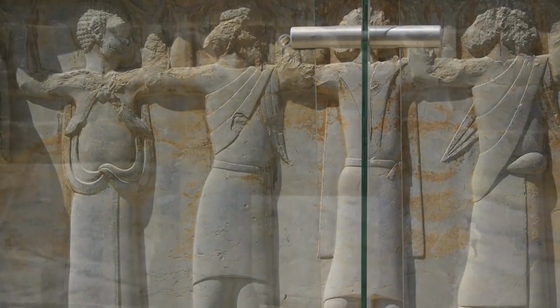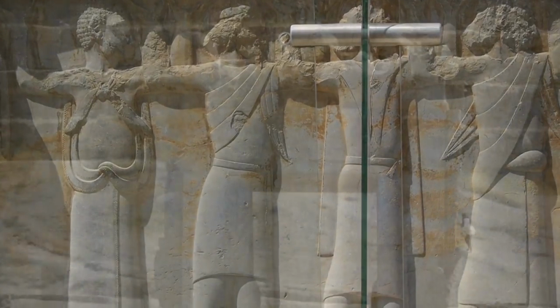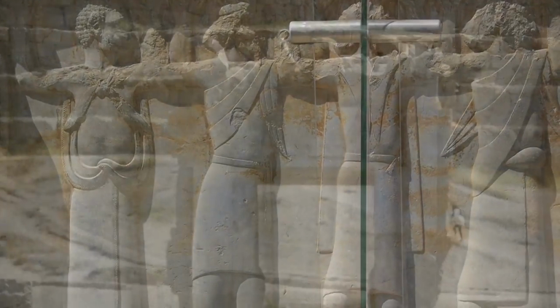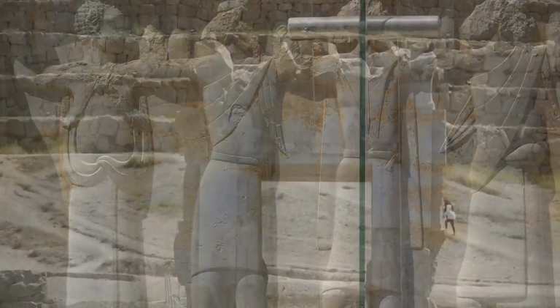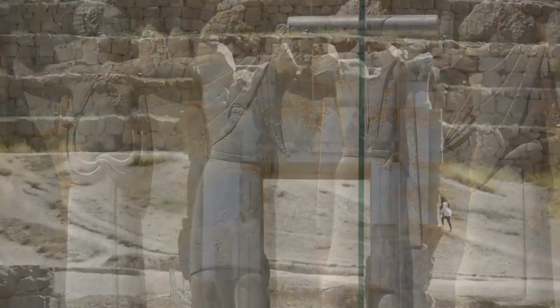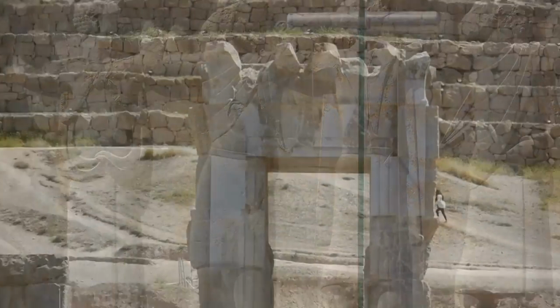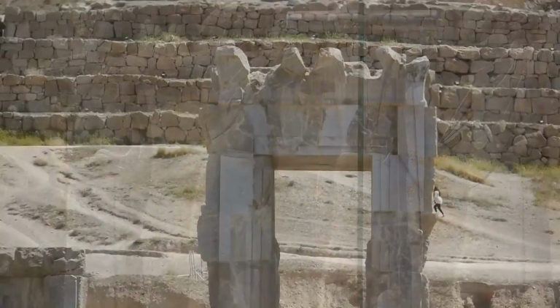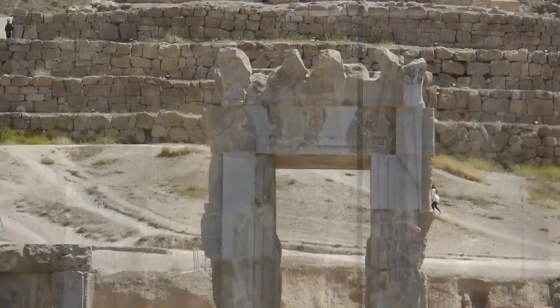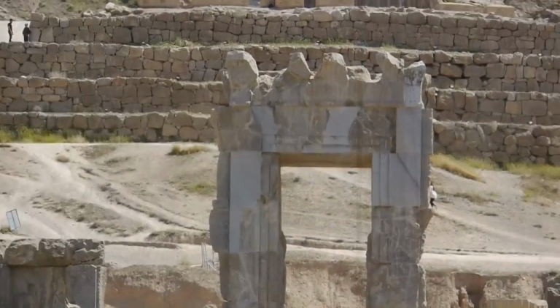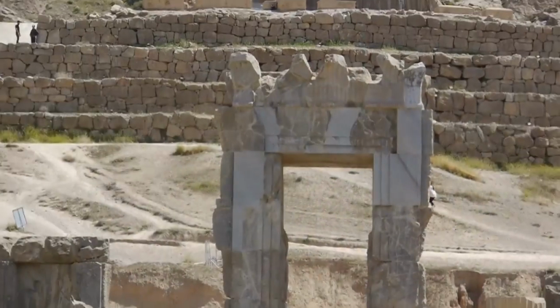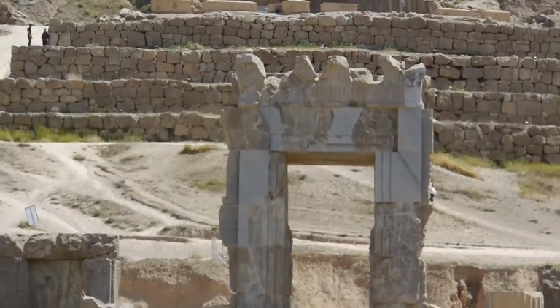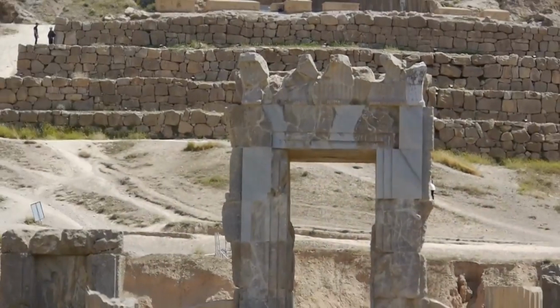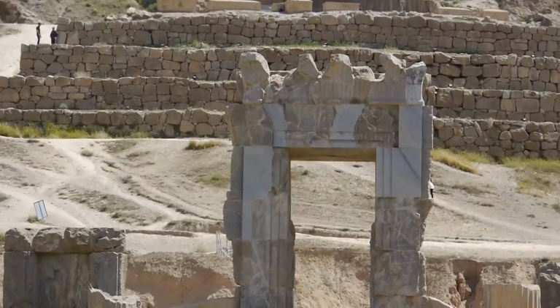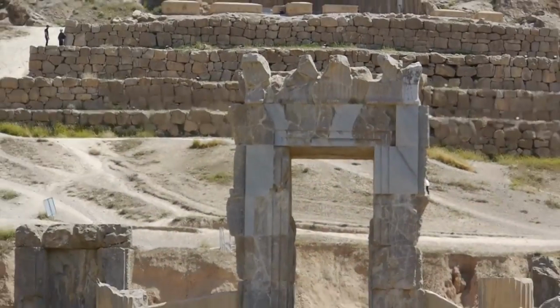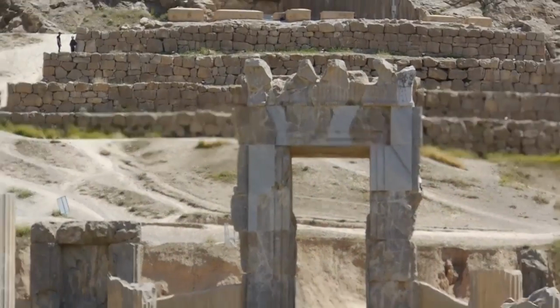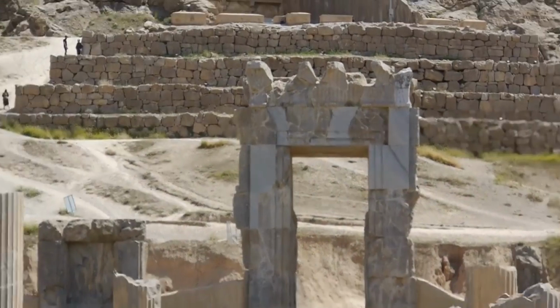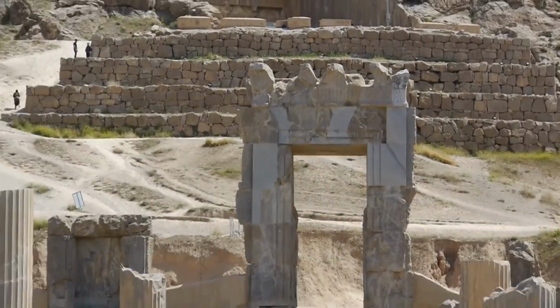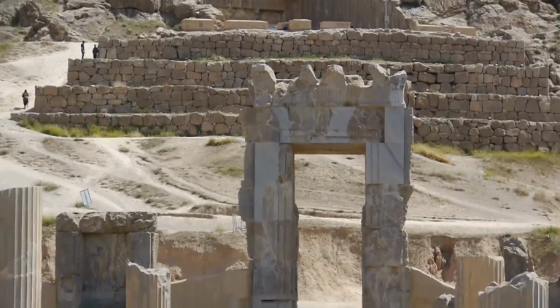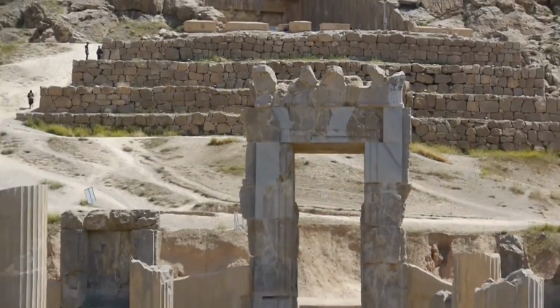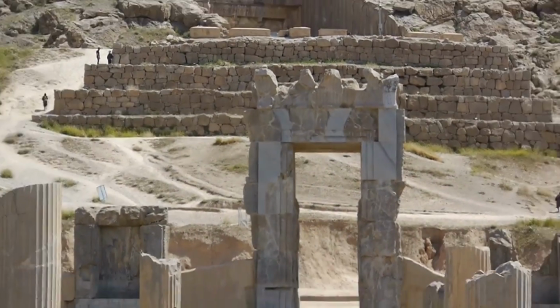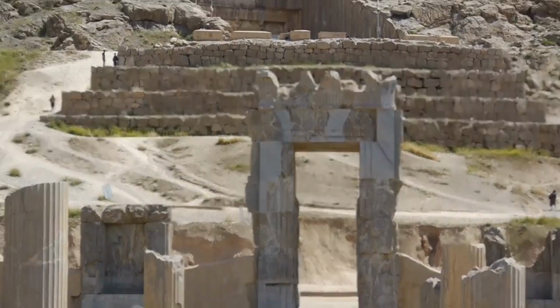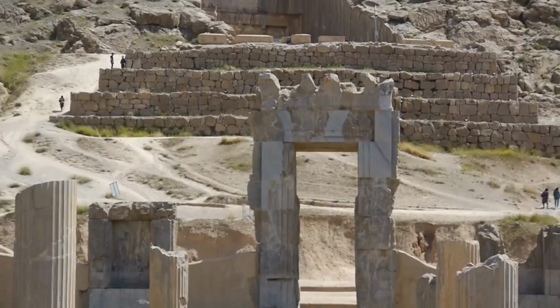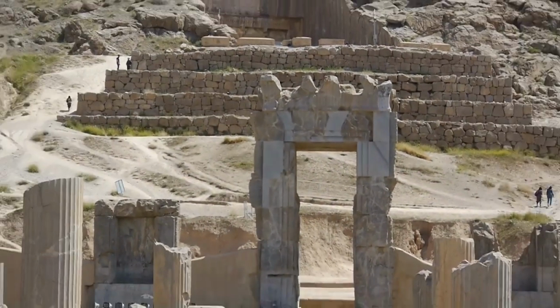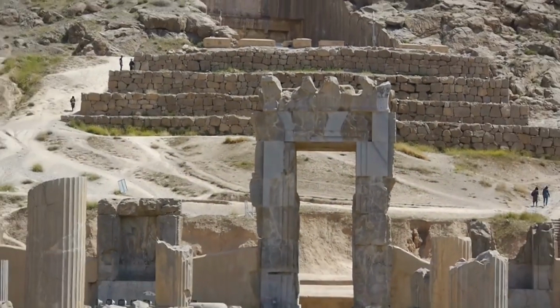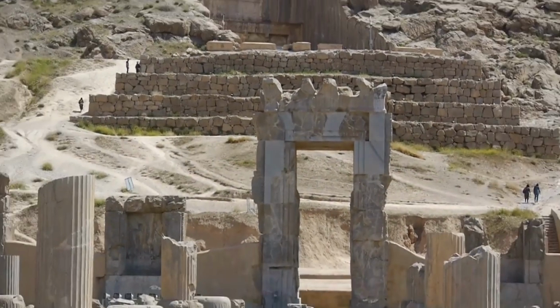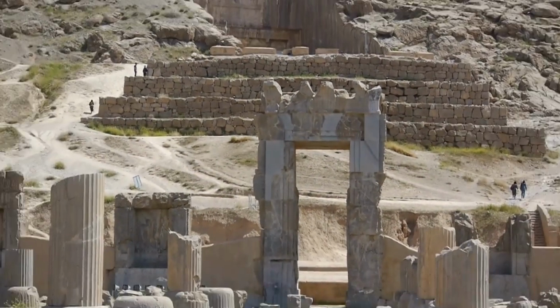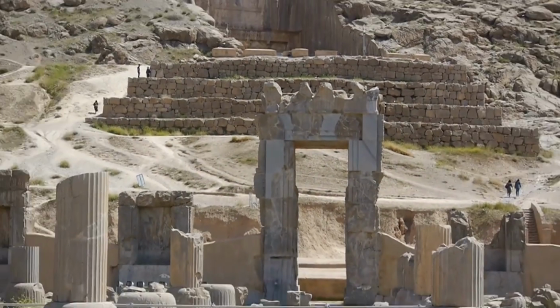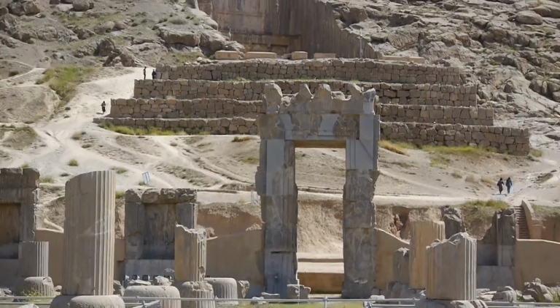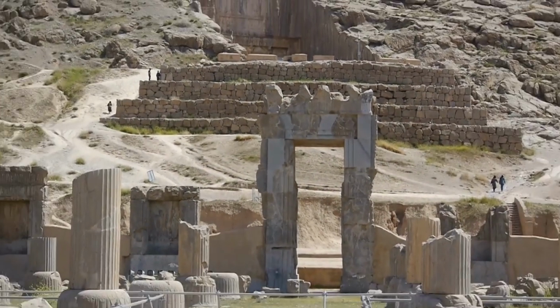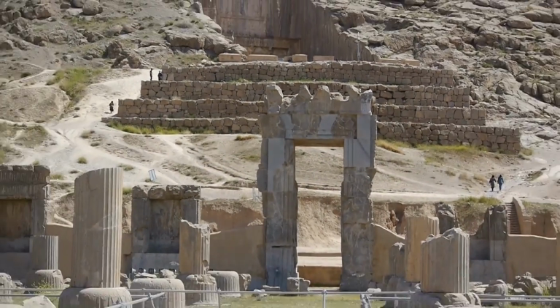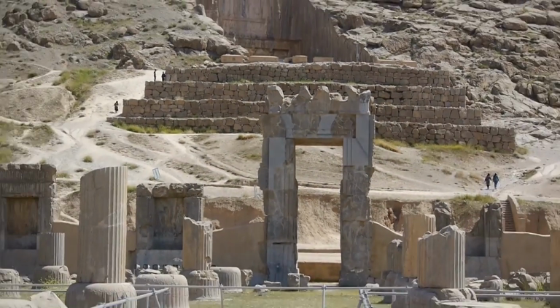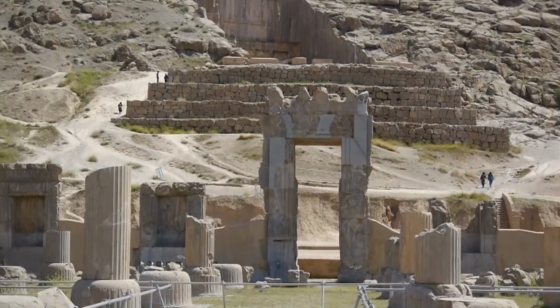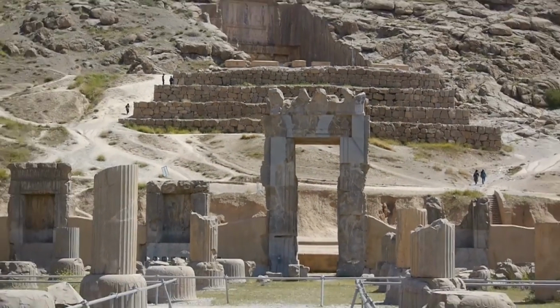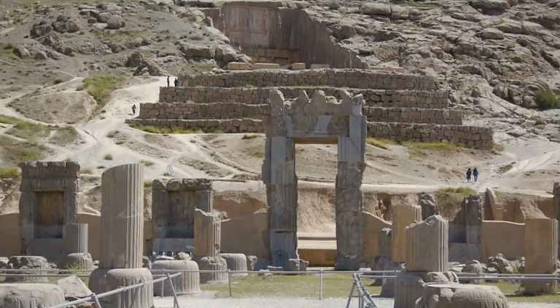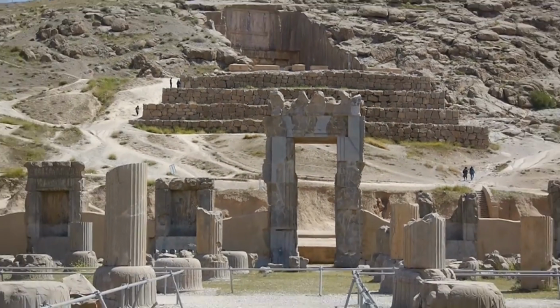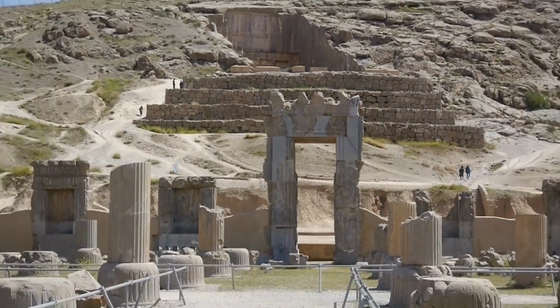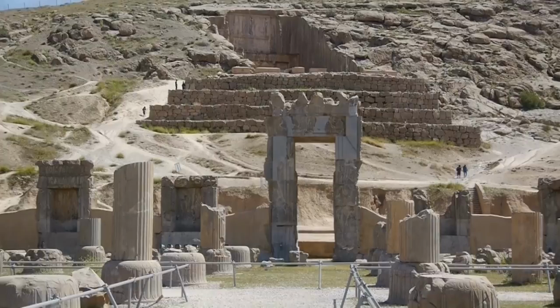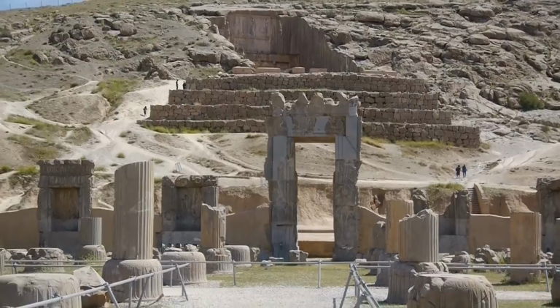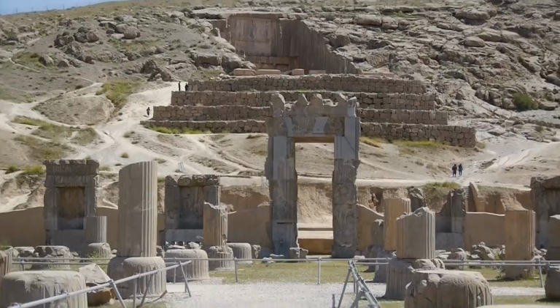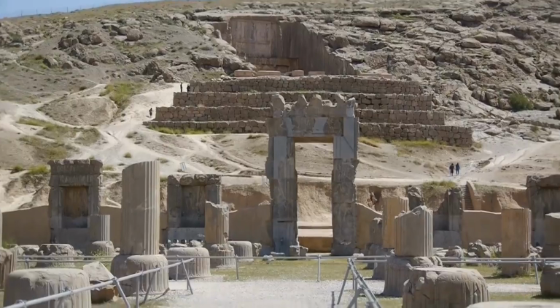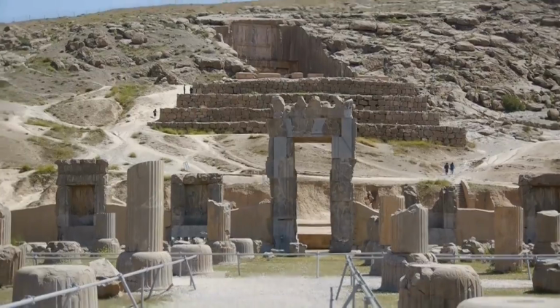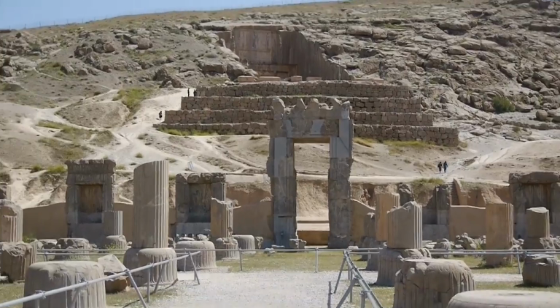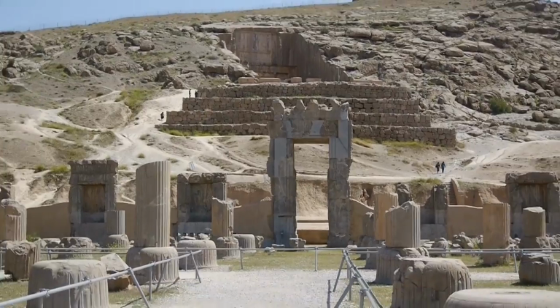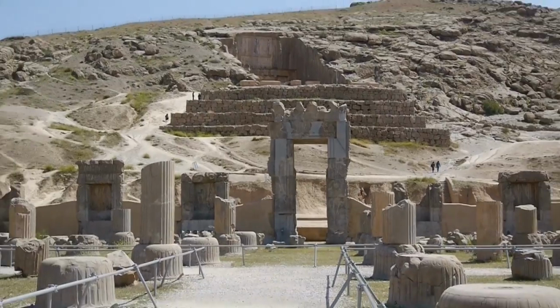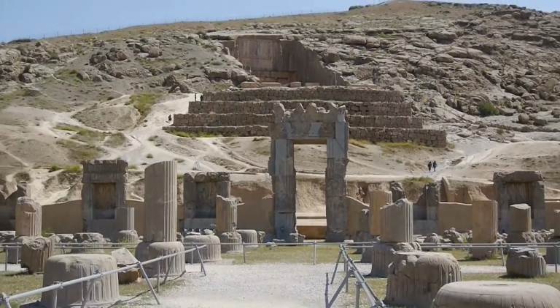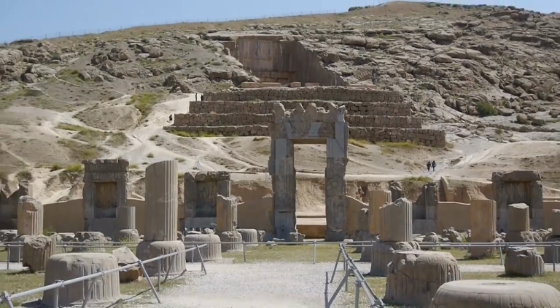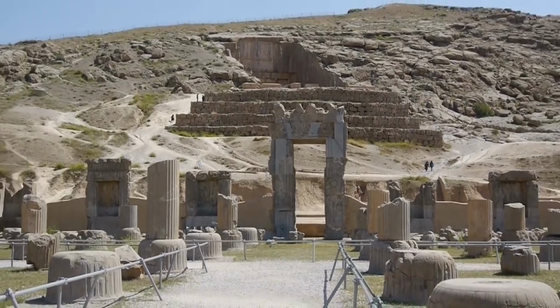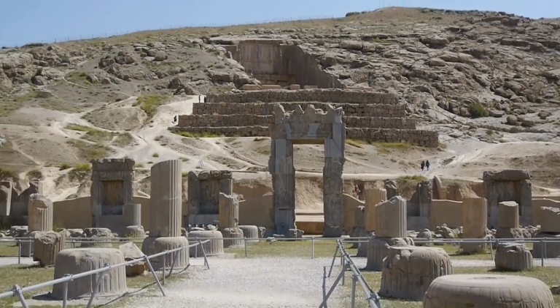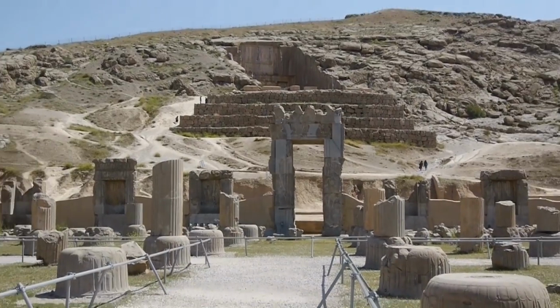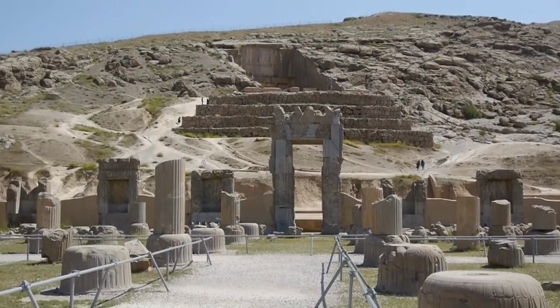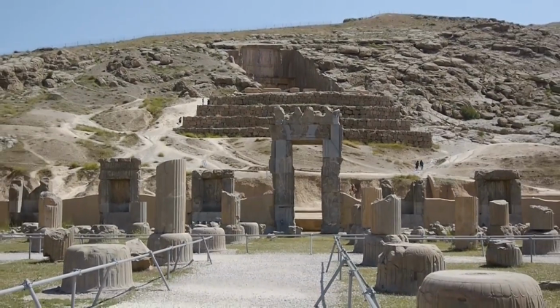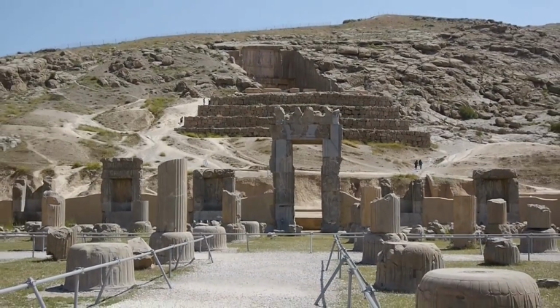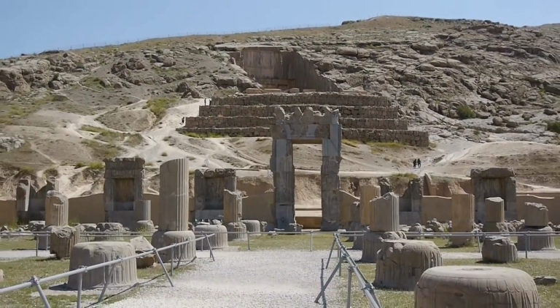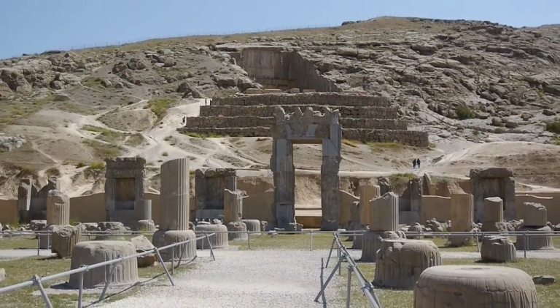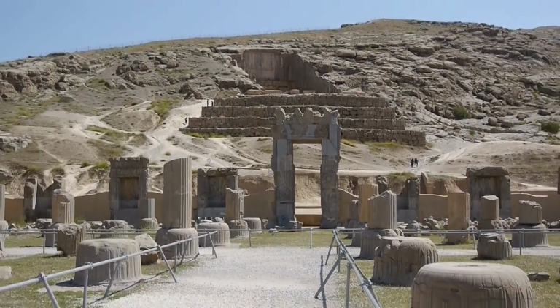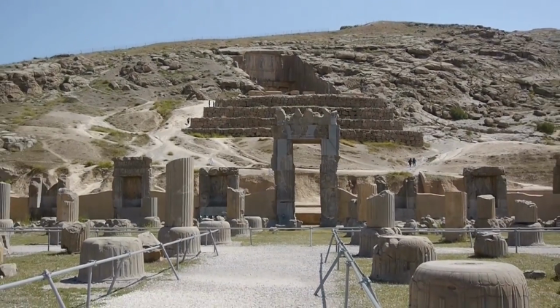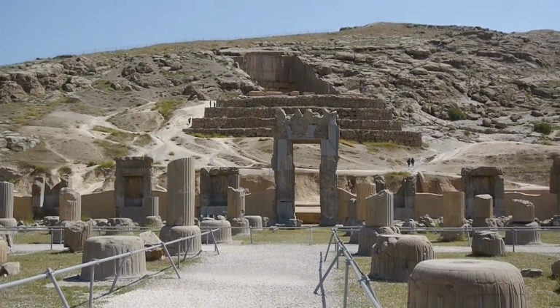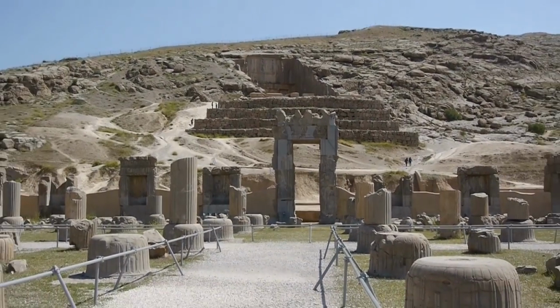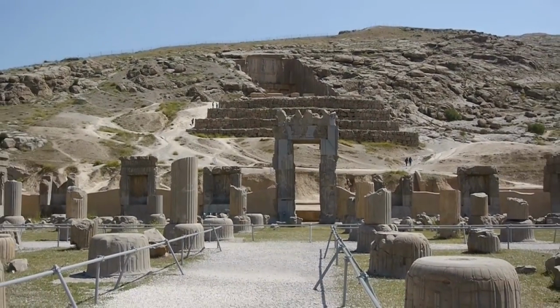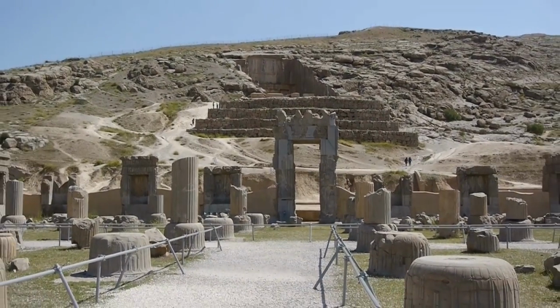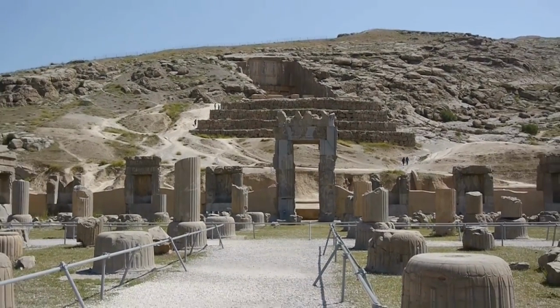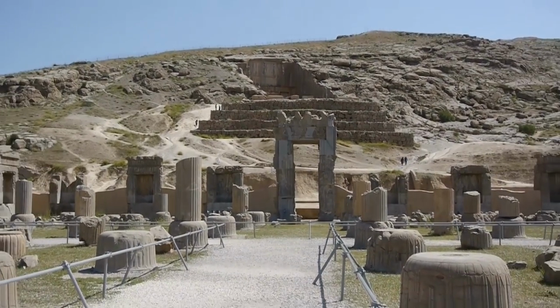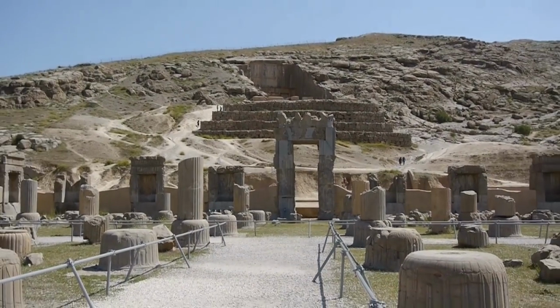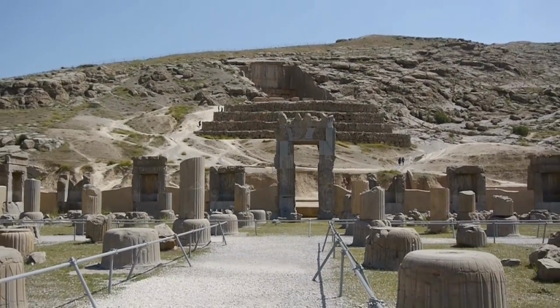In the hillside above Persepolis, there are four royal tombs carved out of the solid rock.